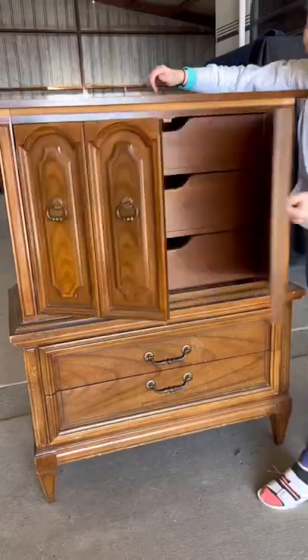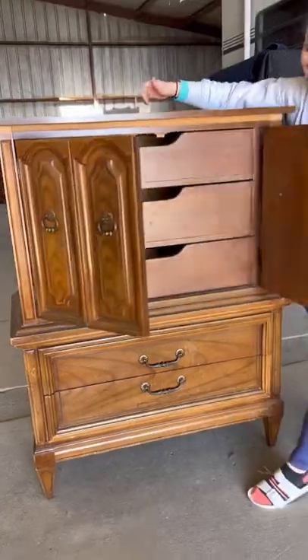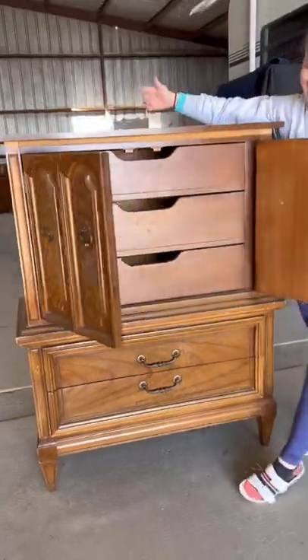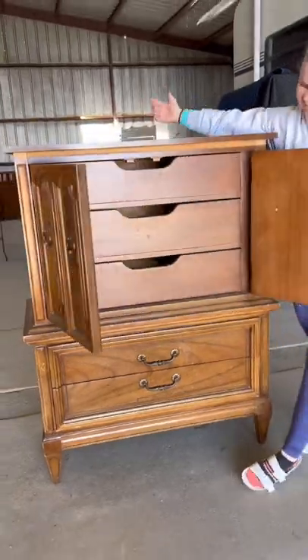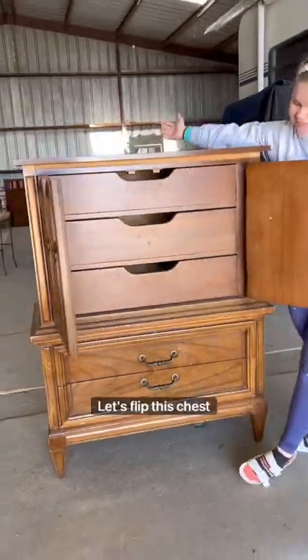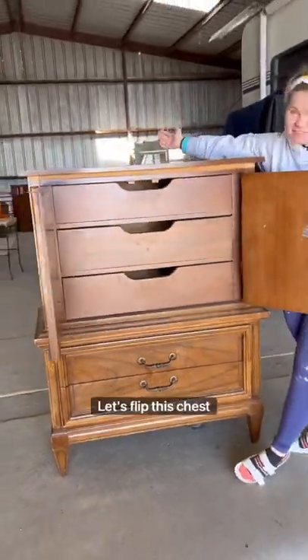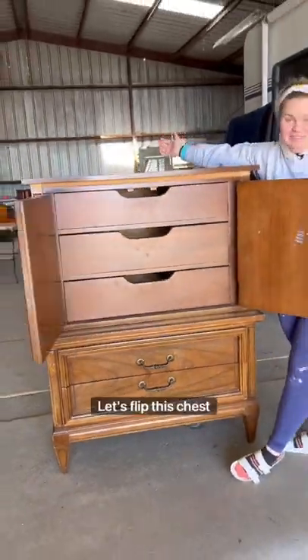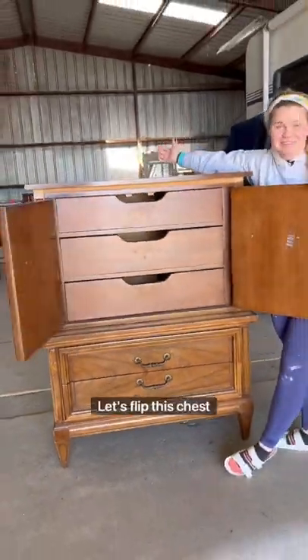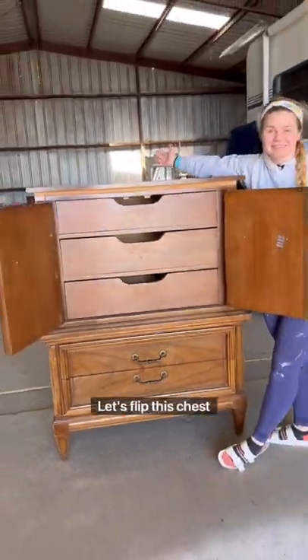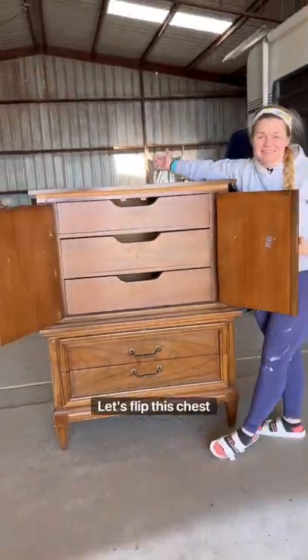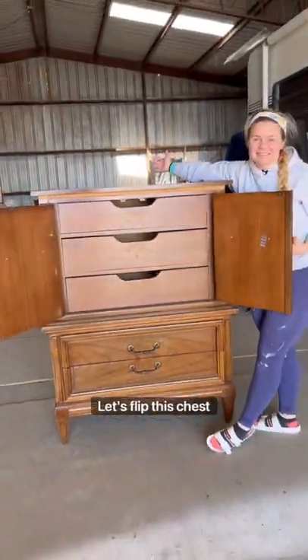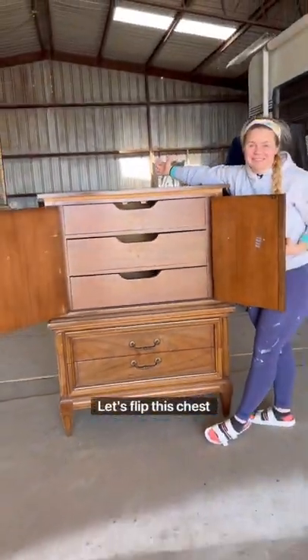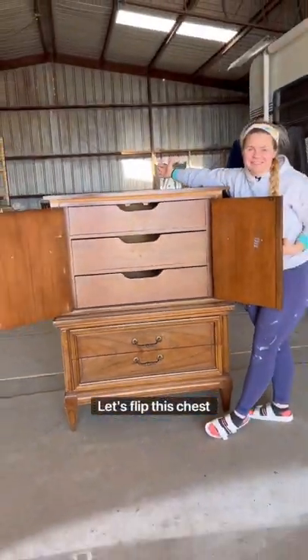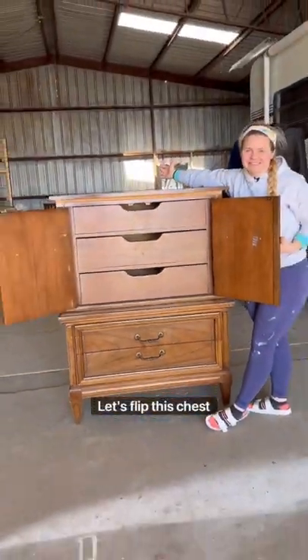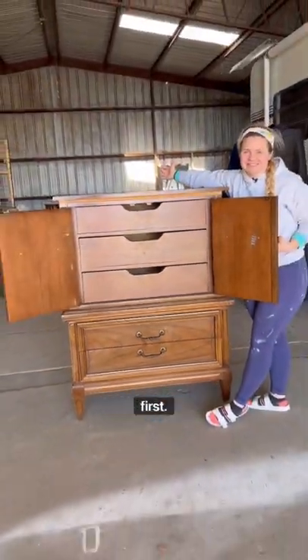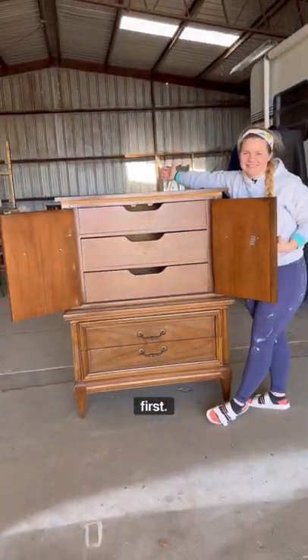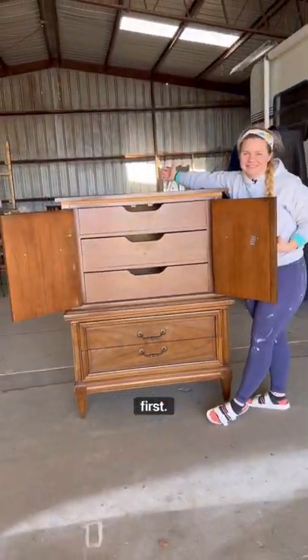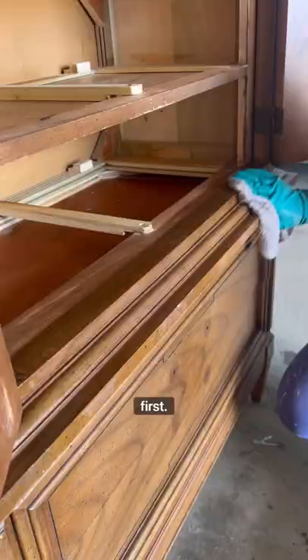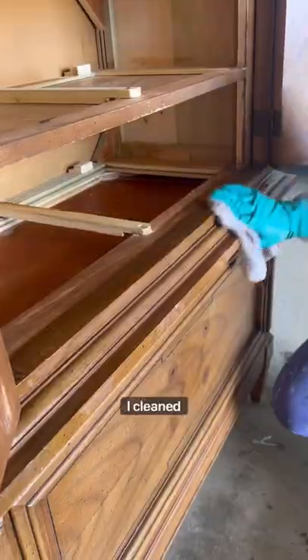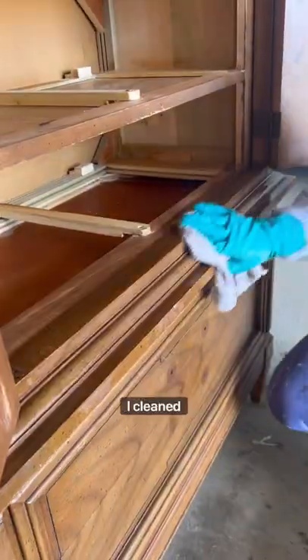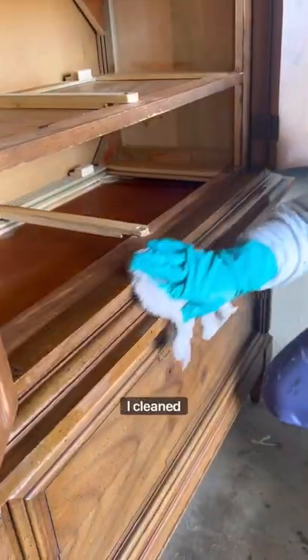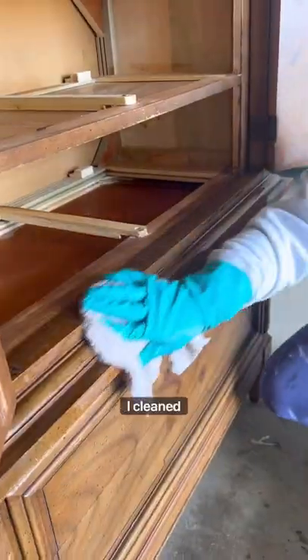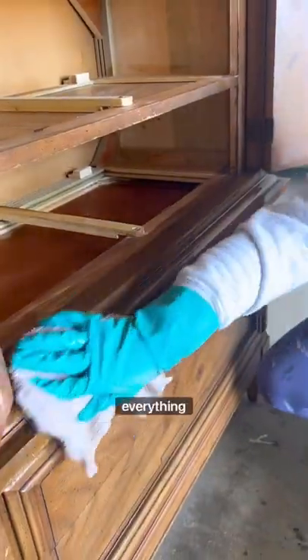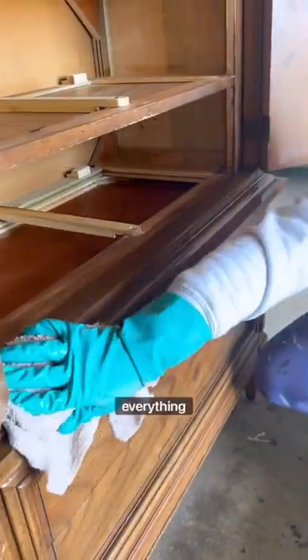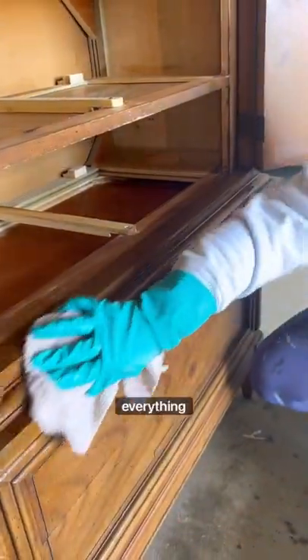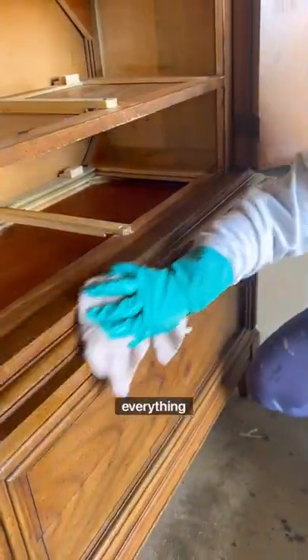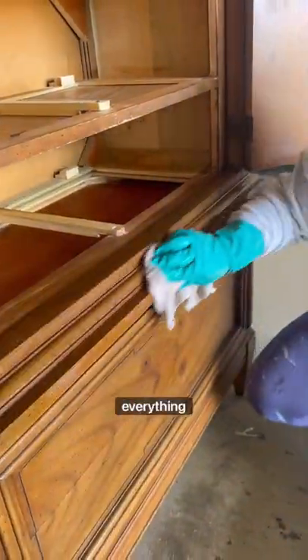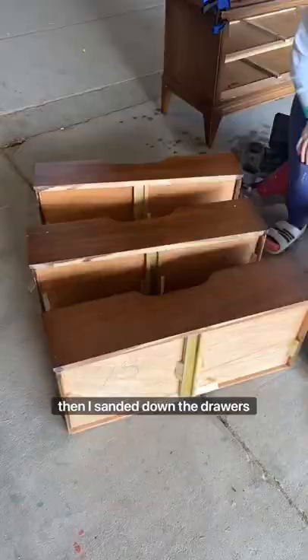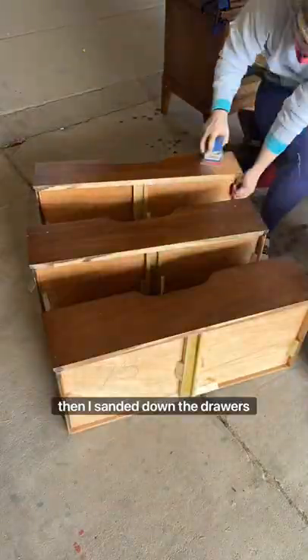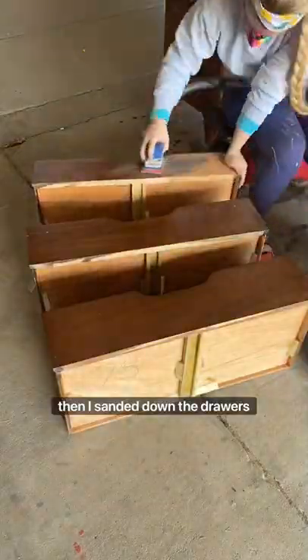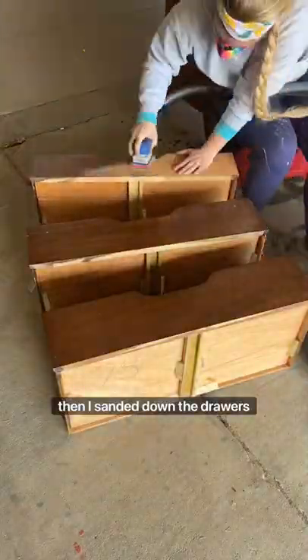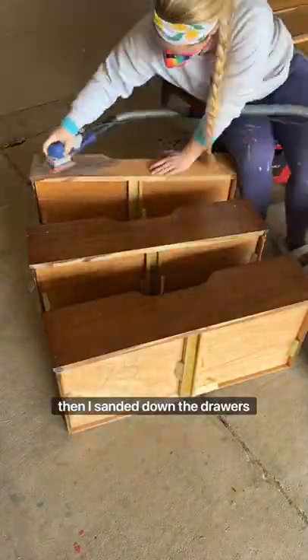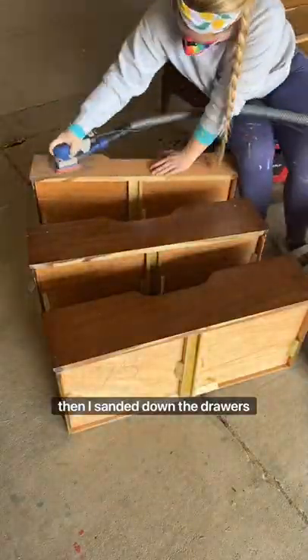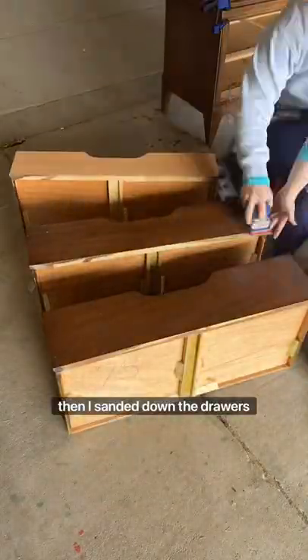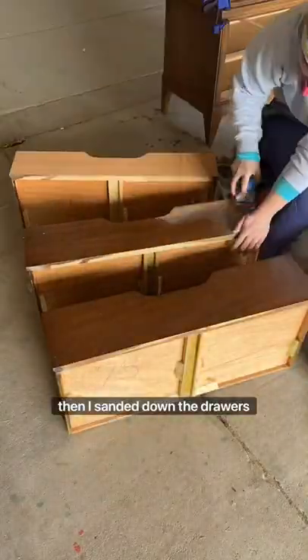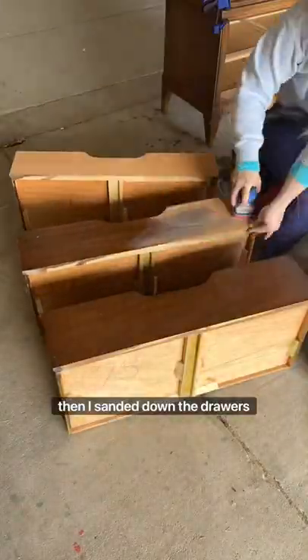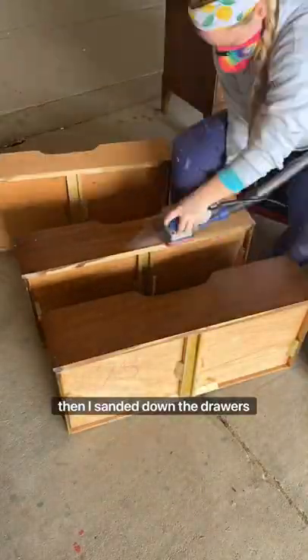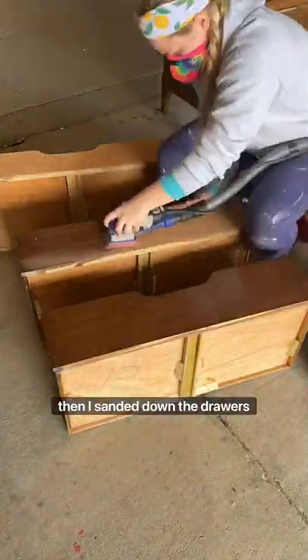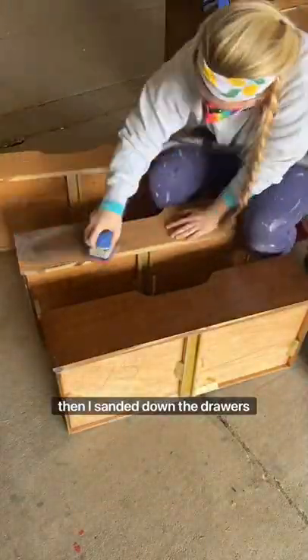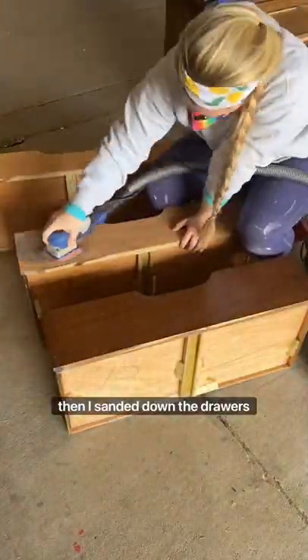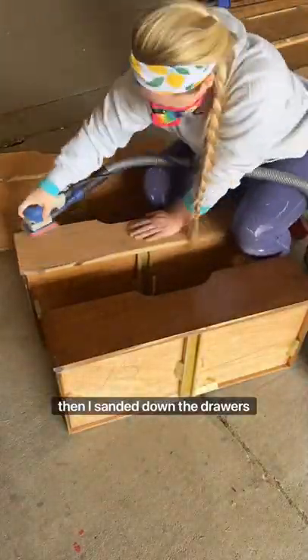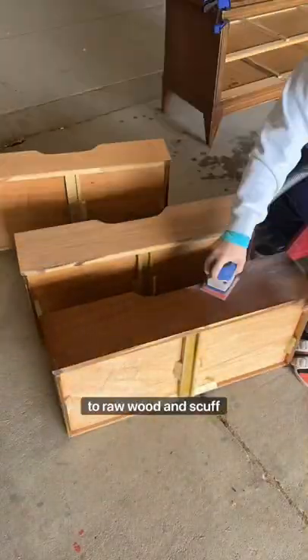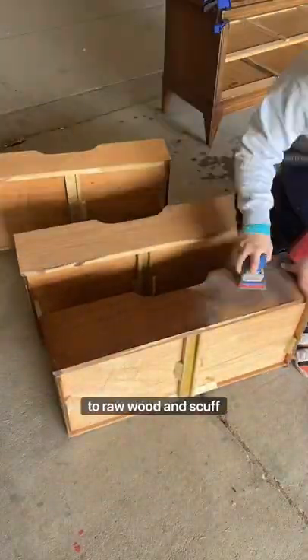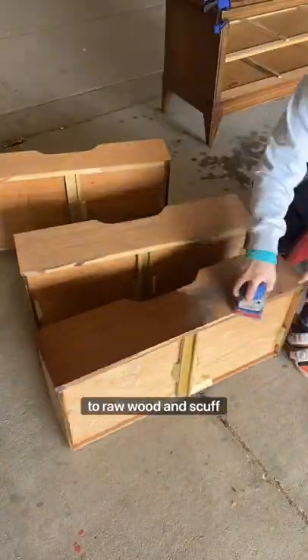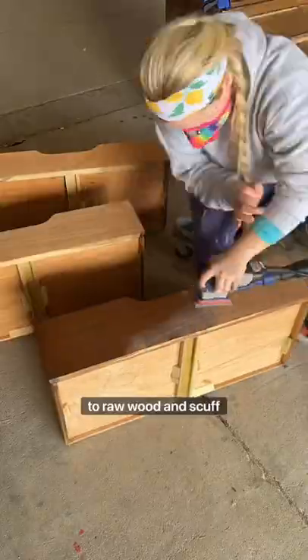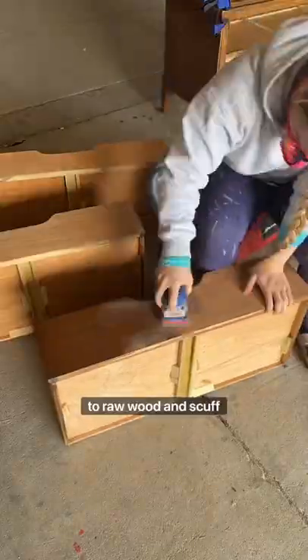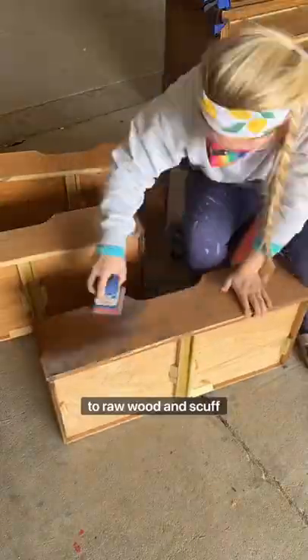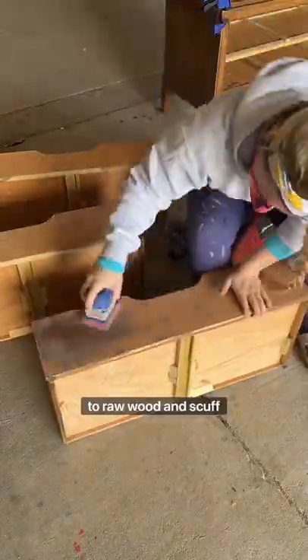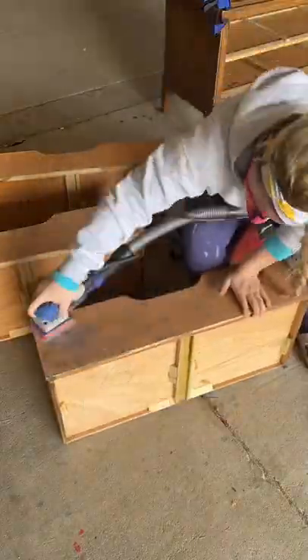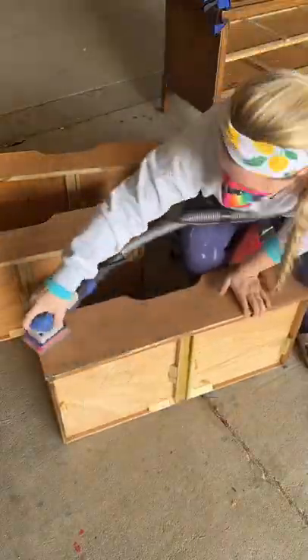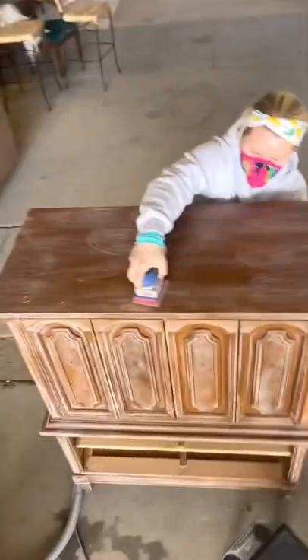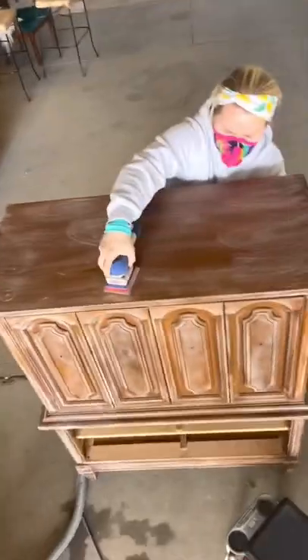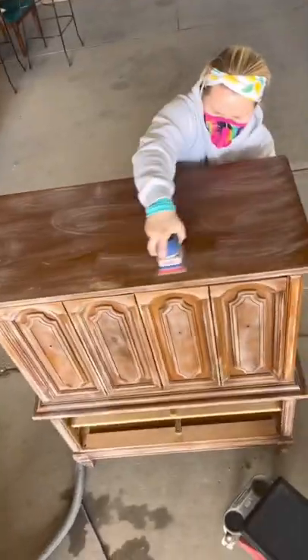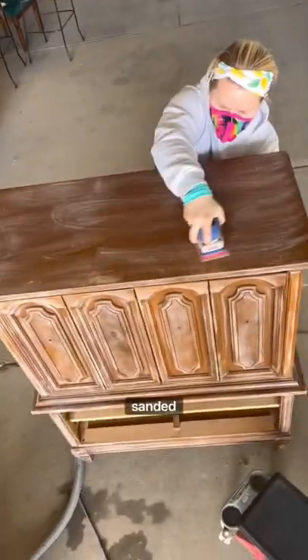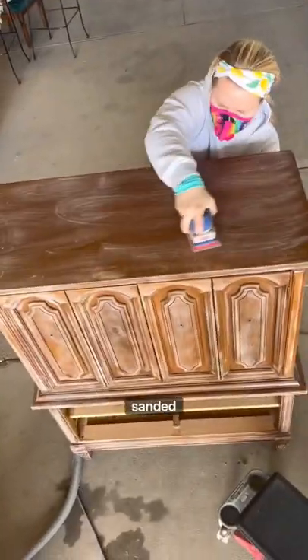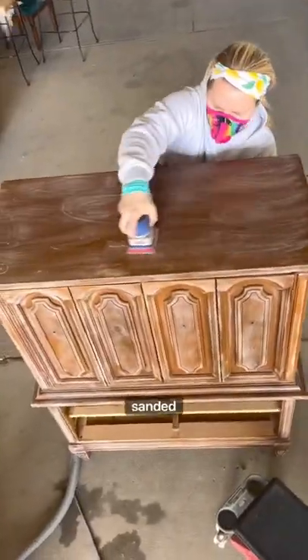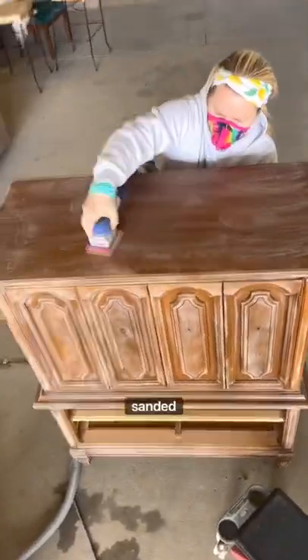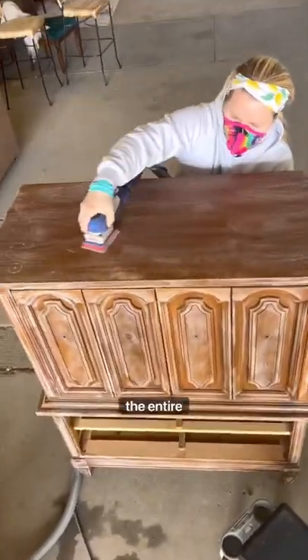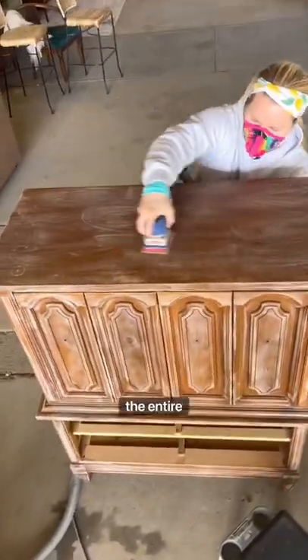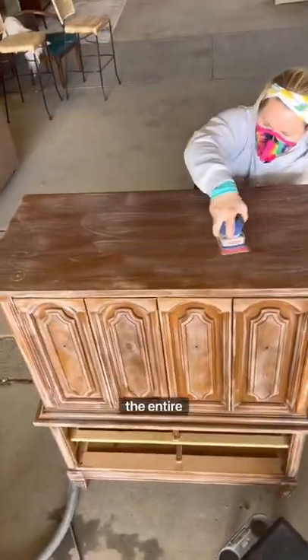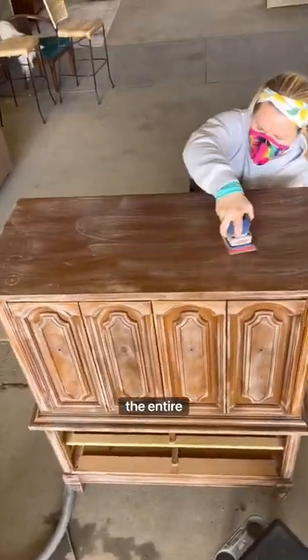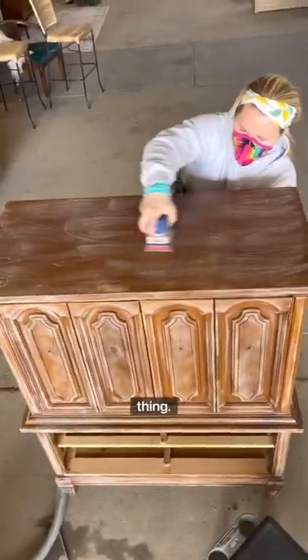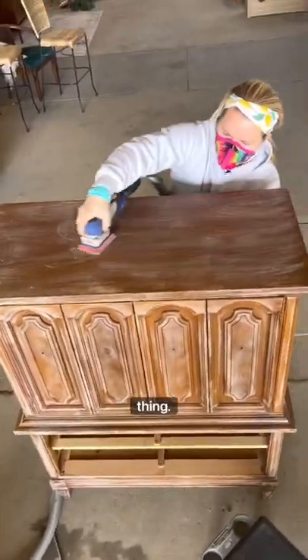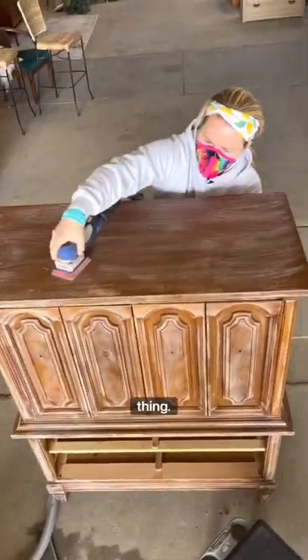Let's flip this chest. First I cleaned everything, then I sanded down the drawers to raw wood and scuff sanded the entire thing.